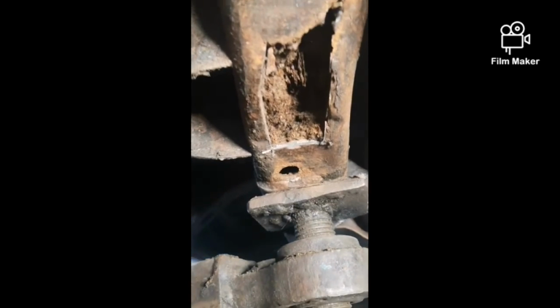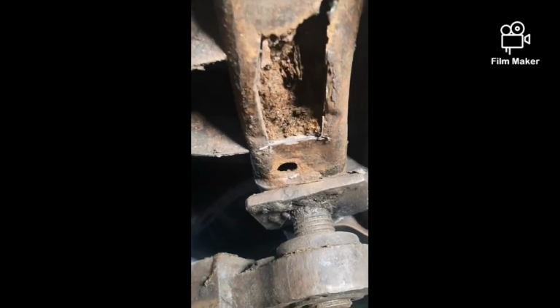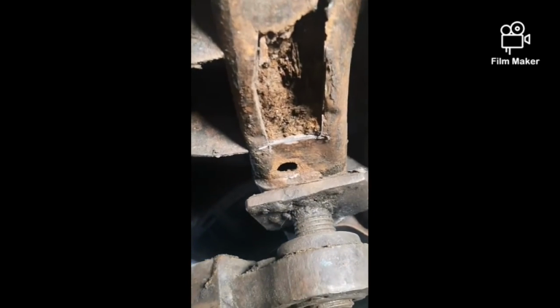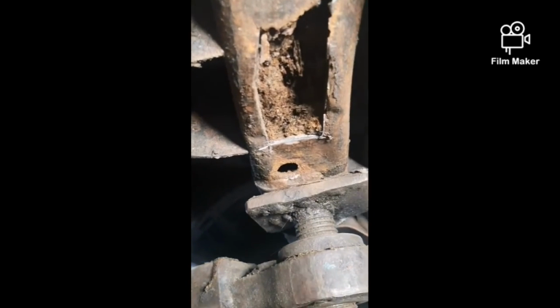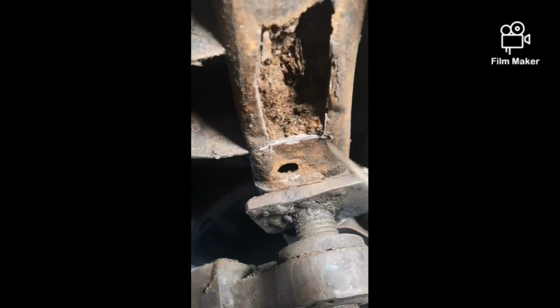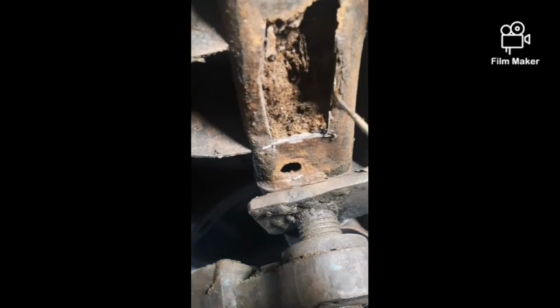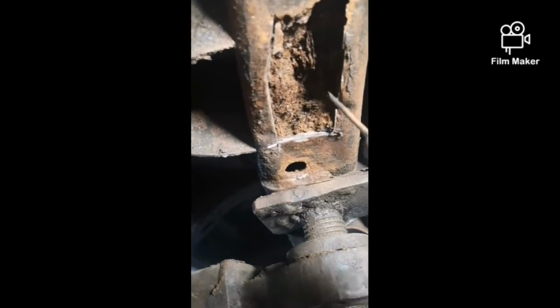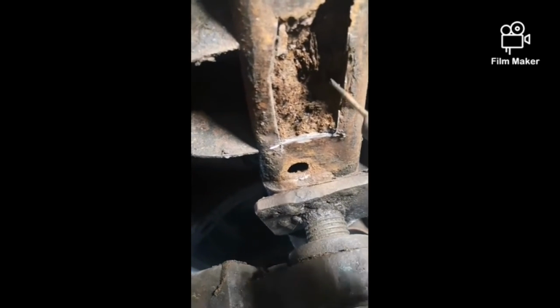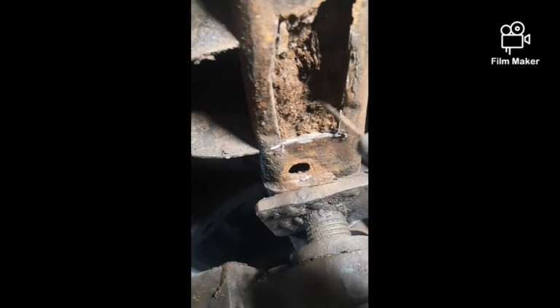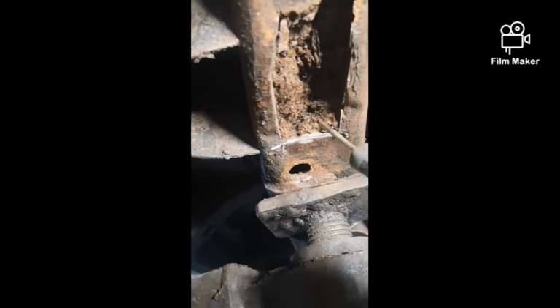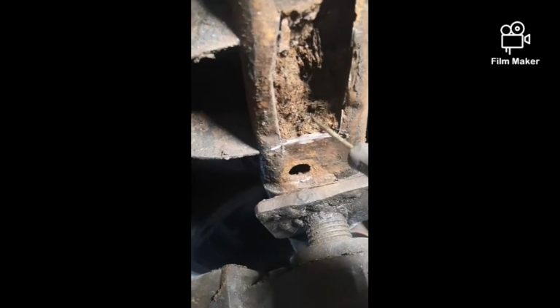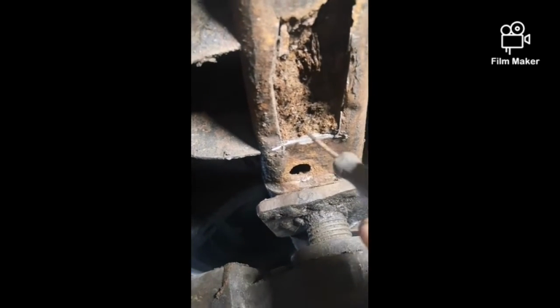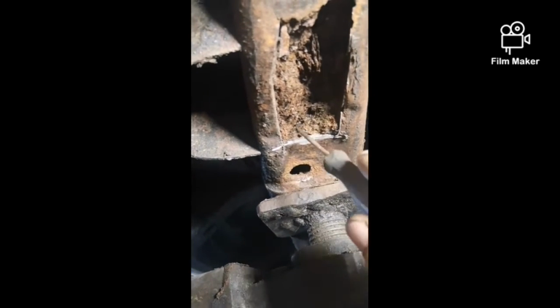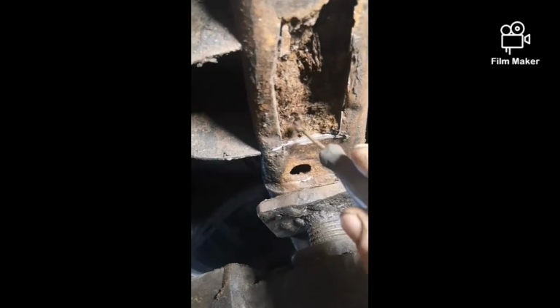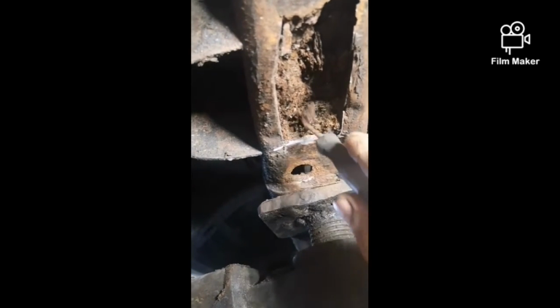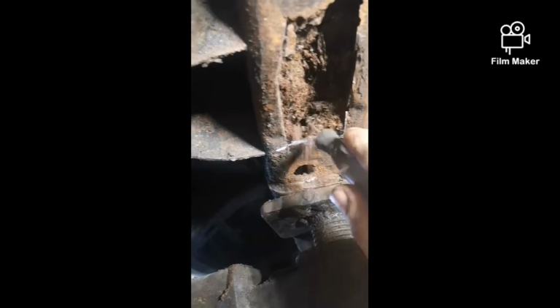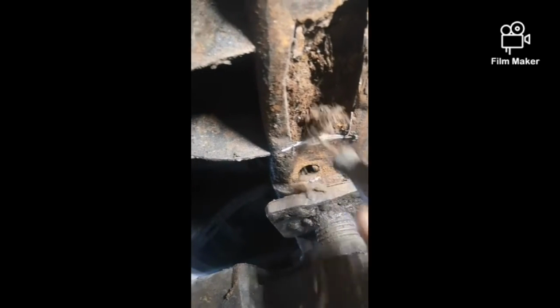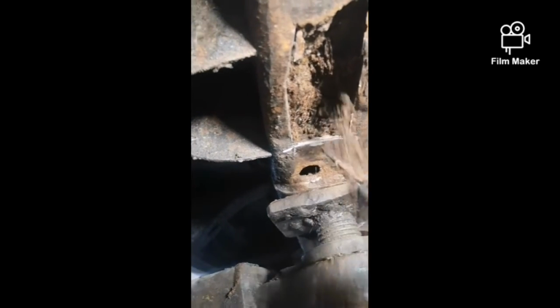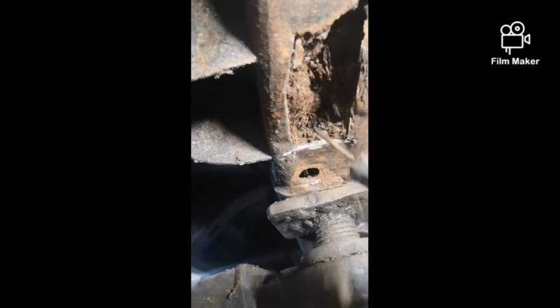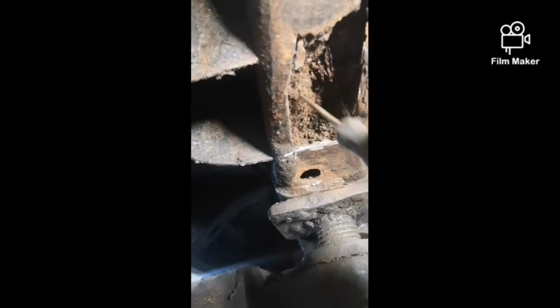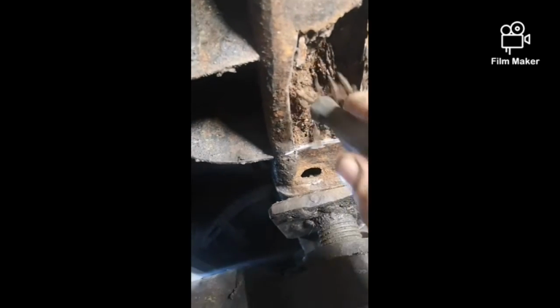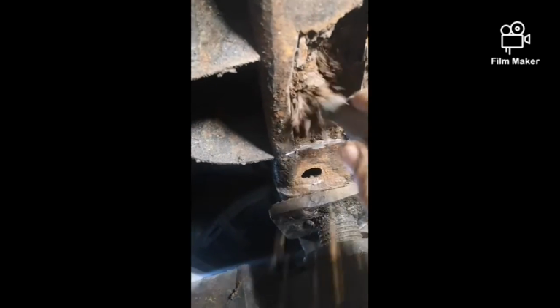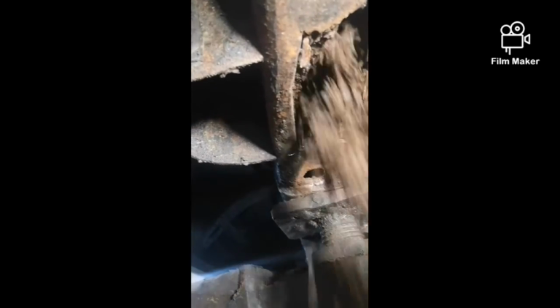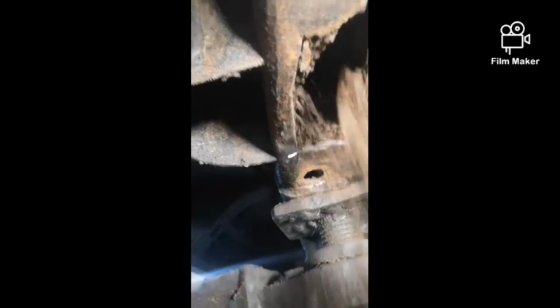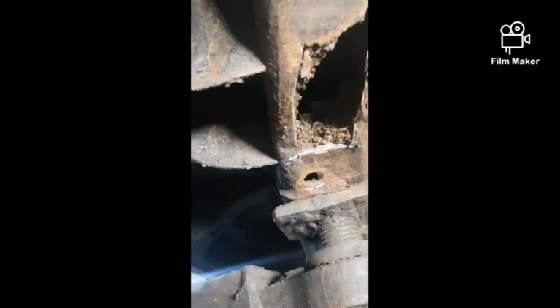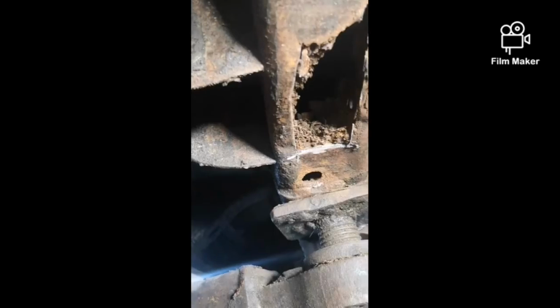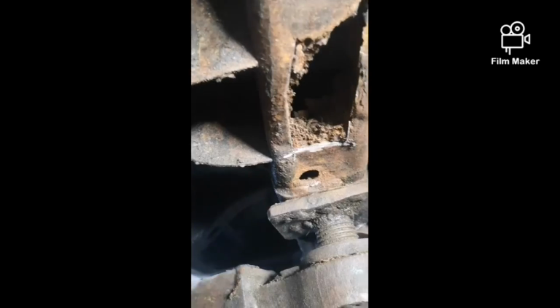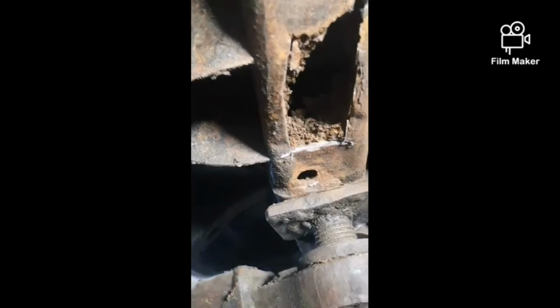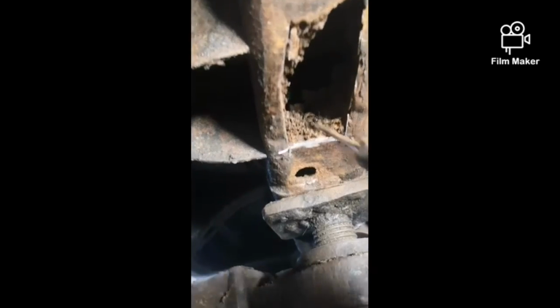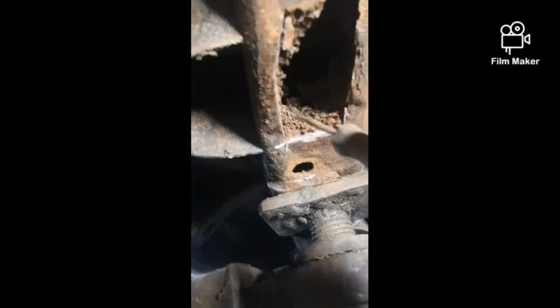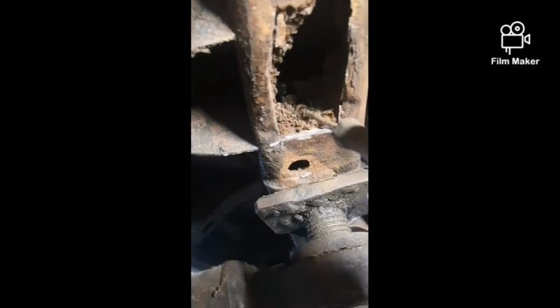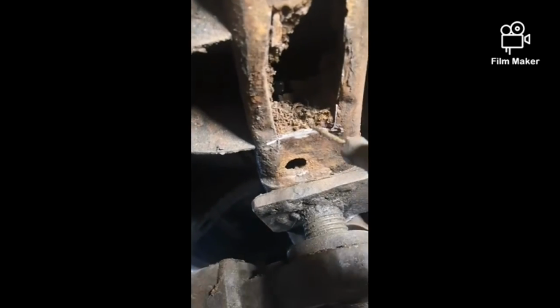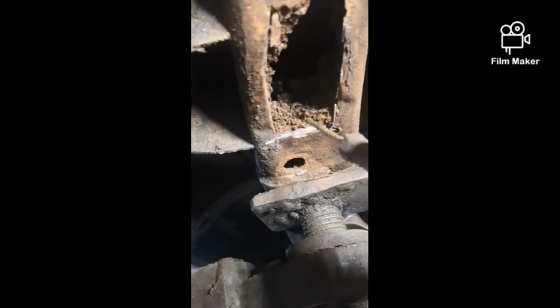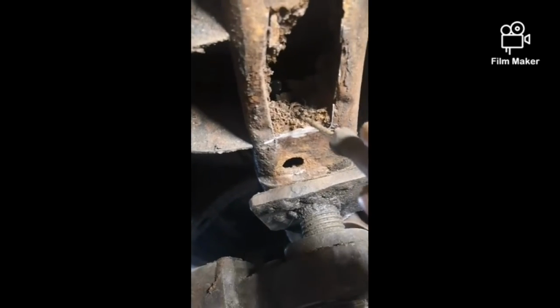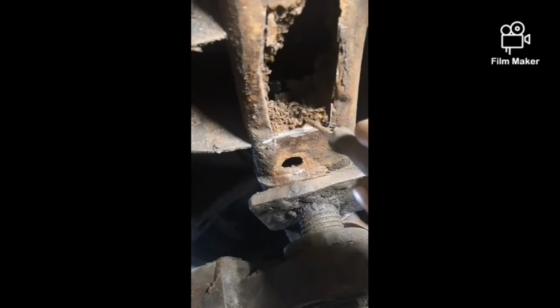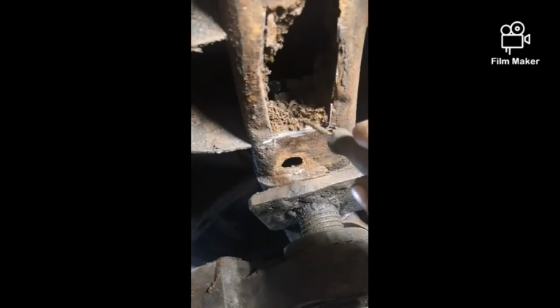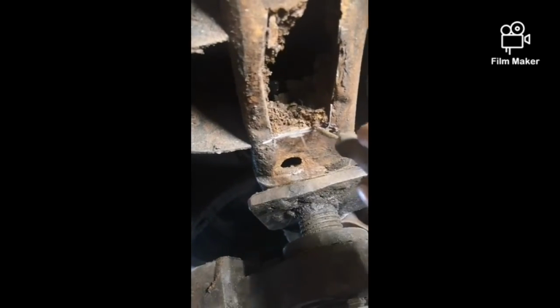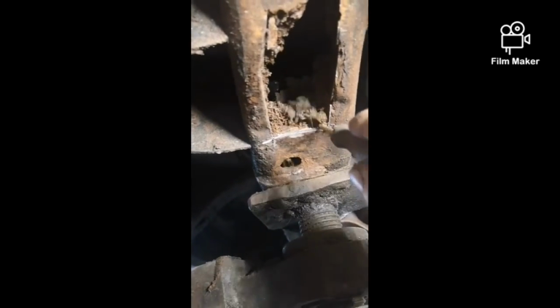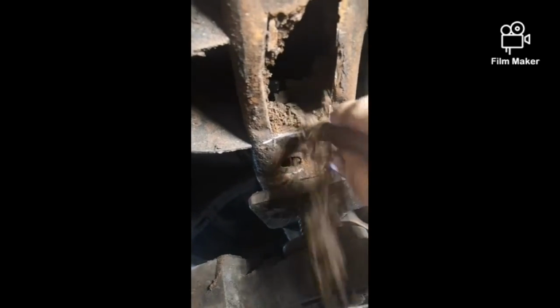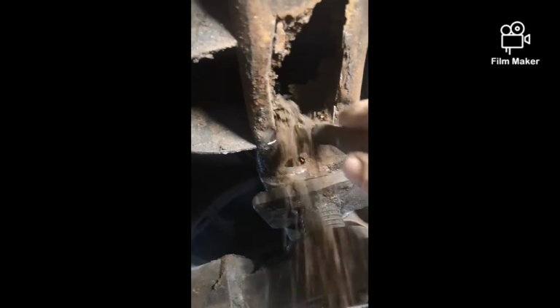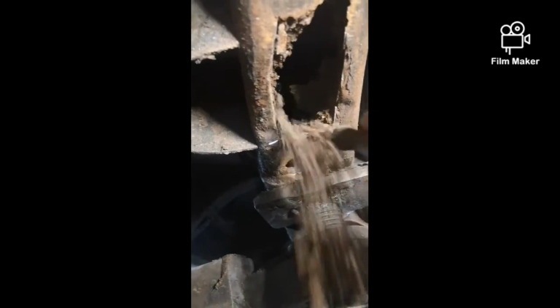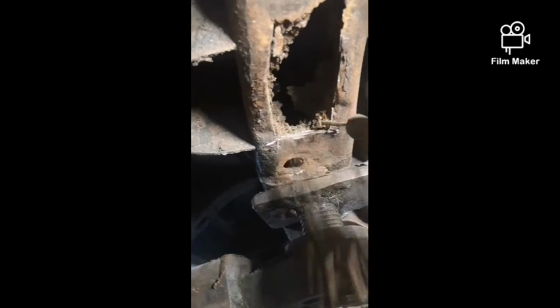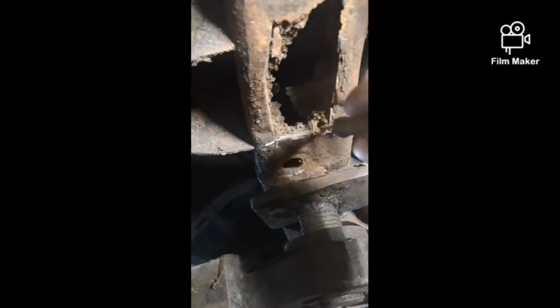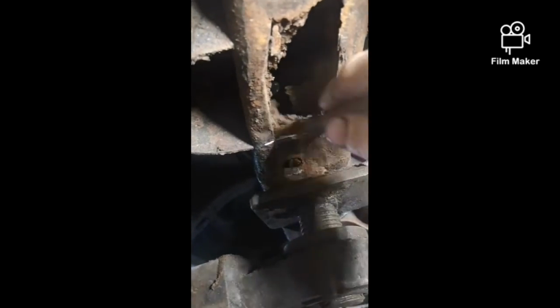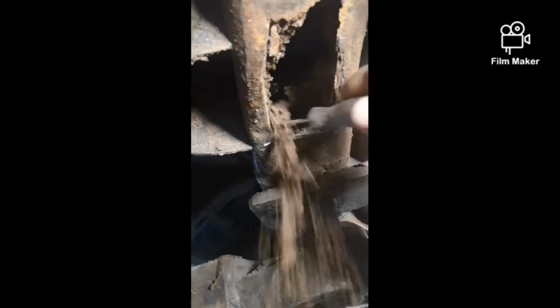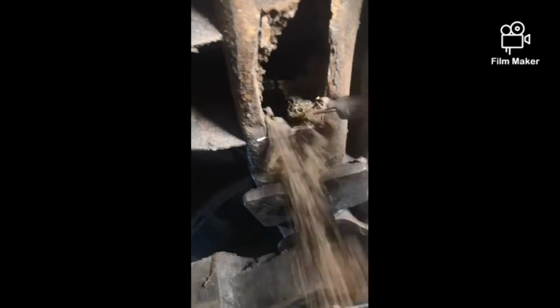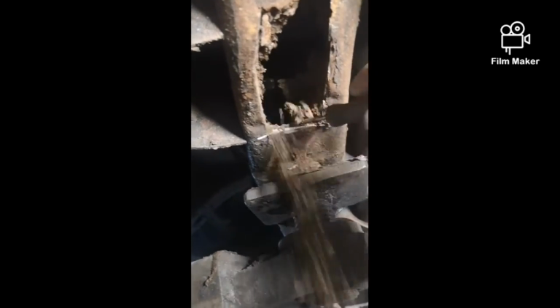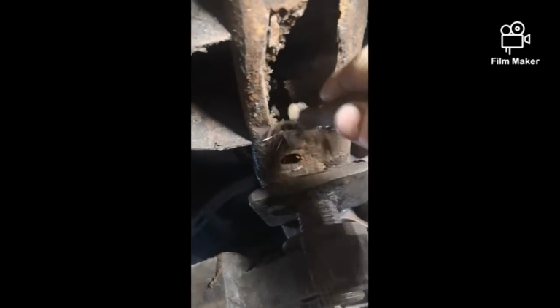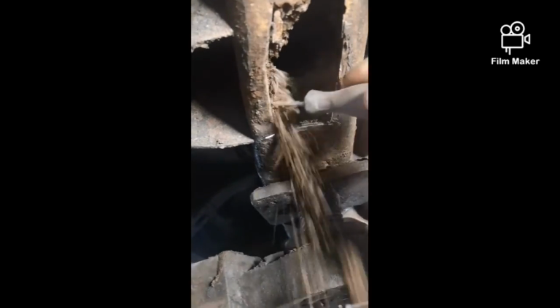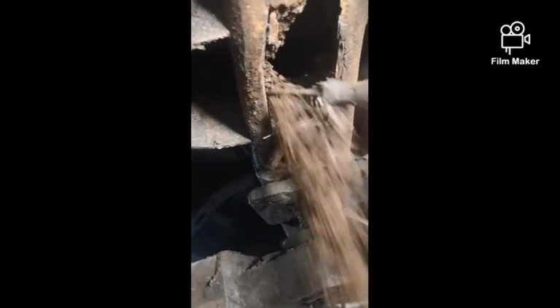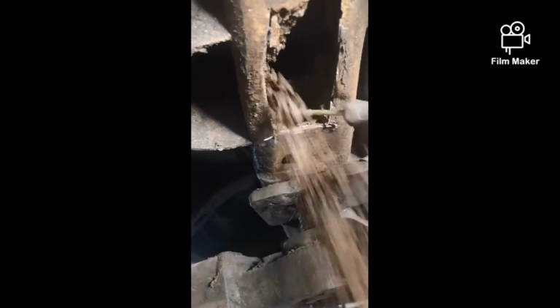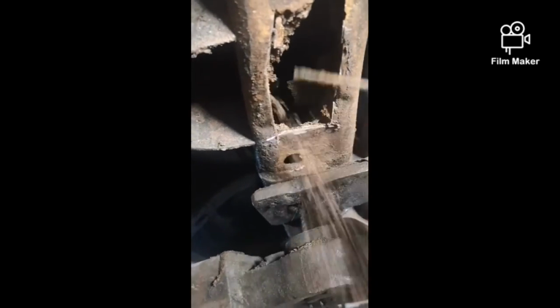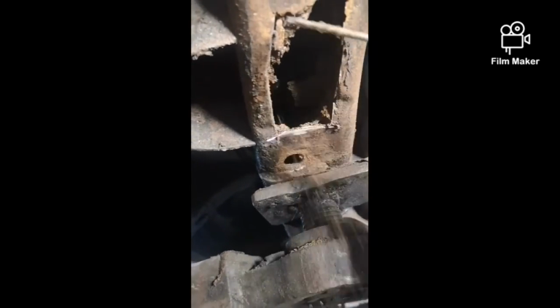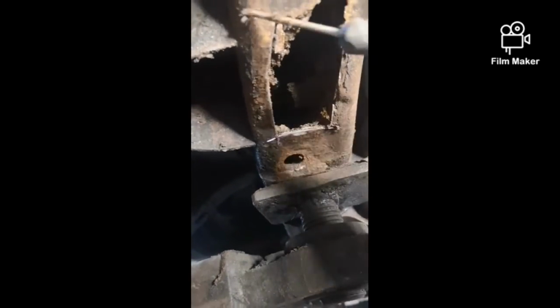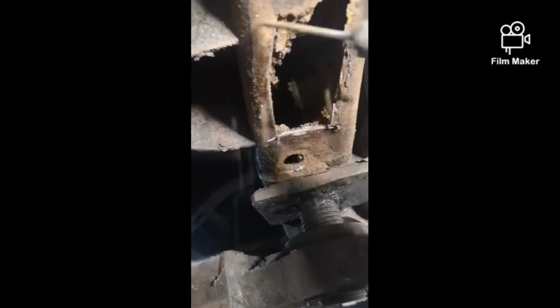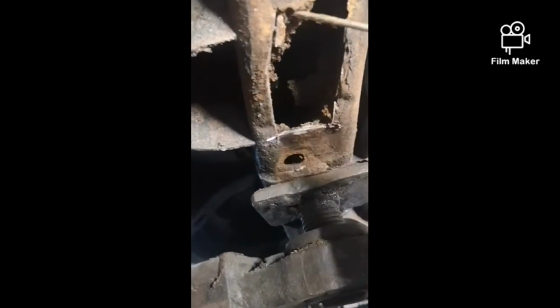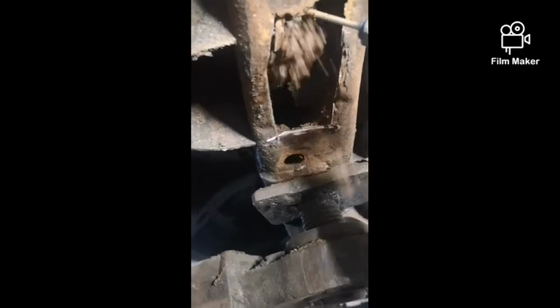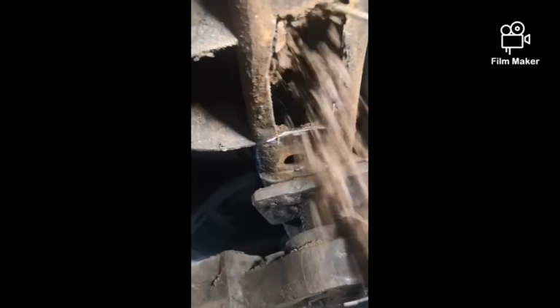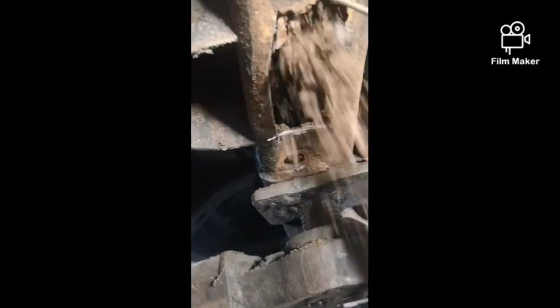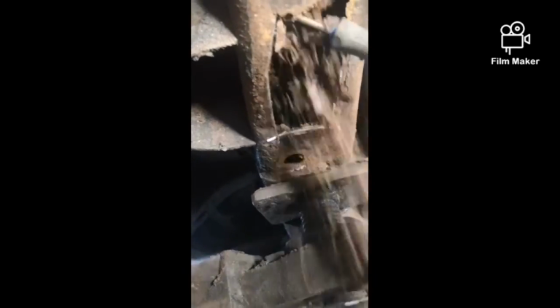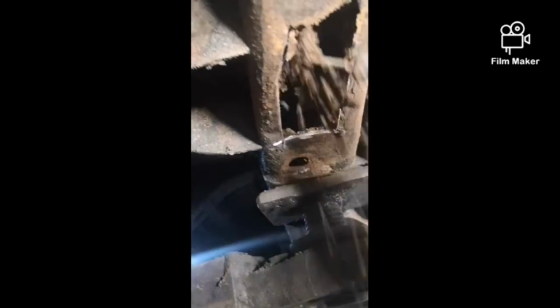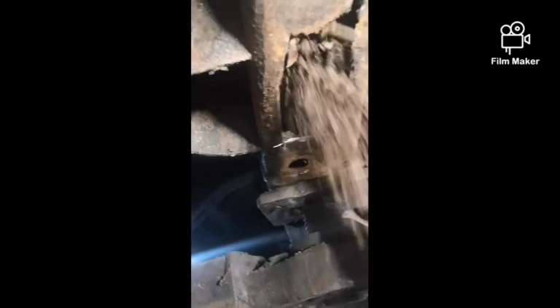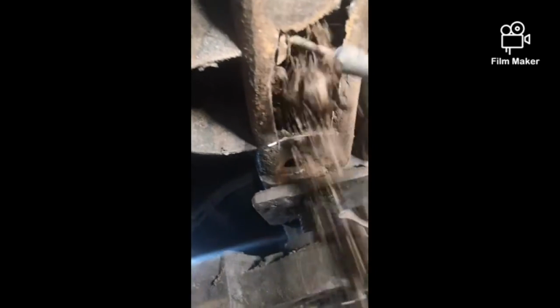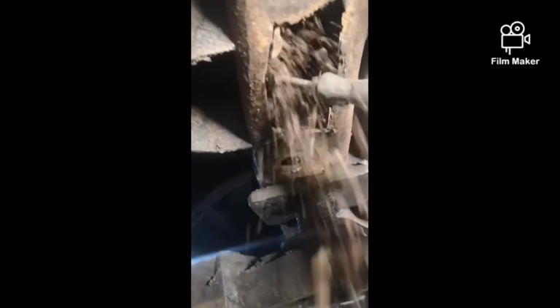Inside, once I got the piece cut out, it's all material, which is why it rusted out so bad here.